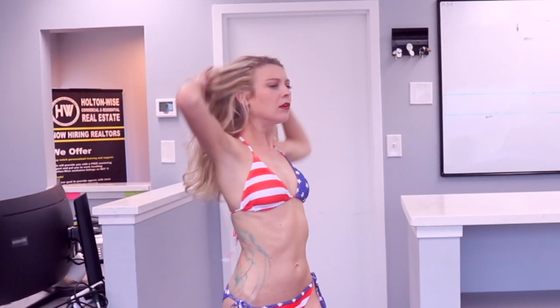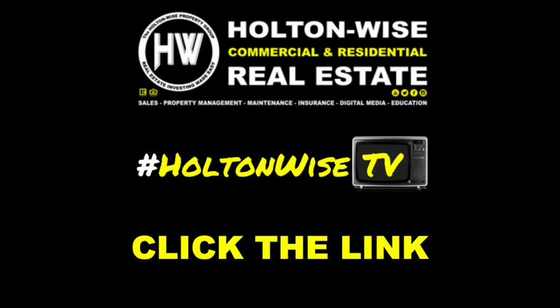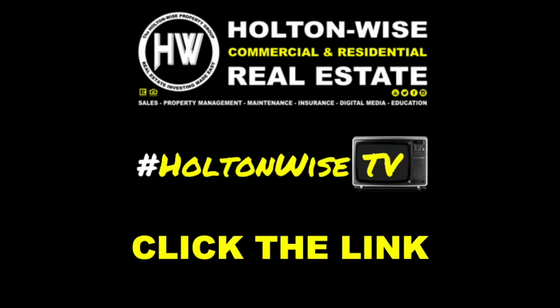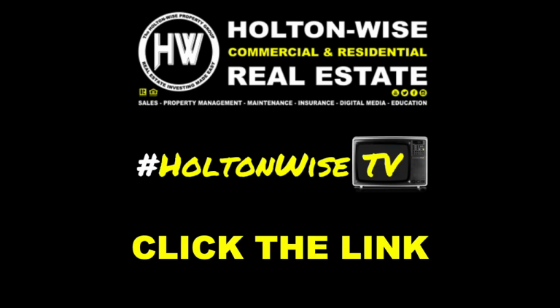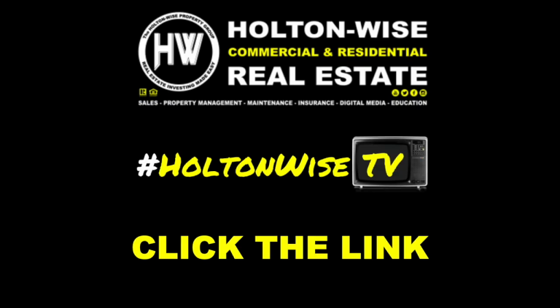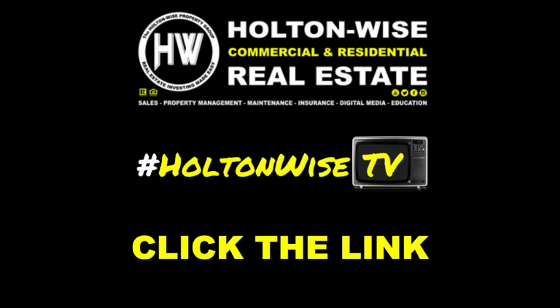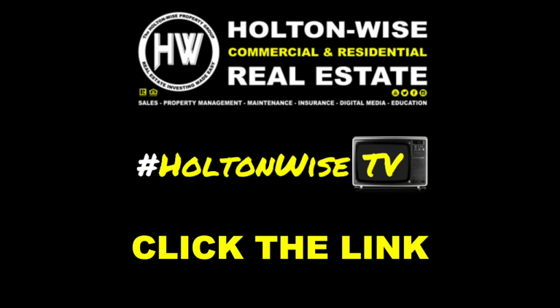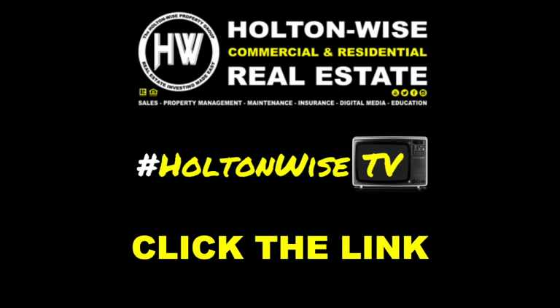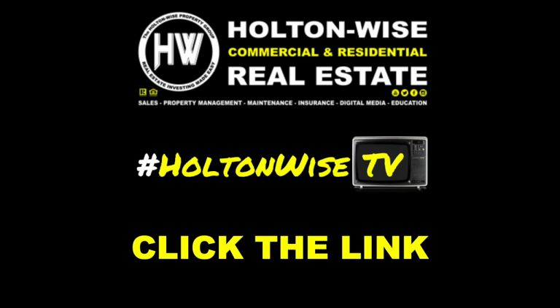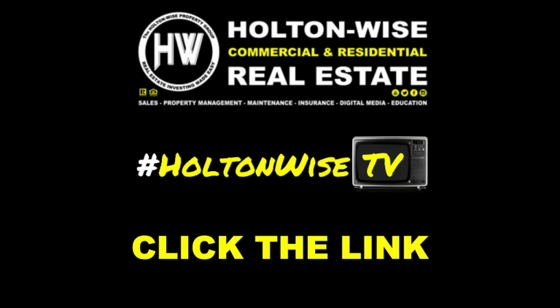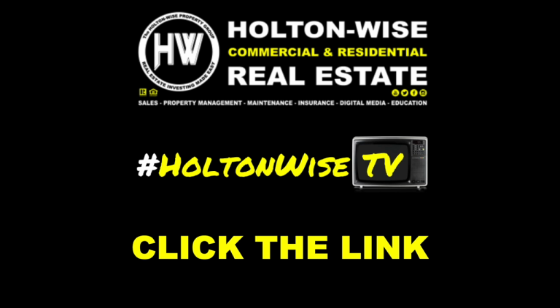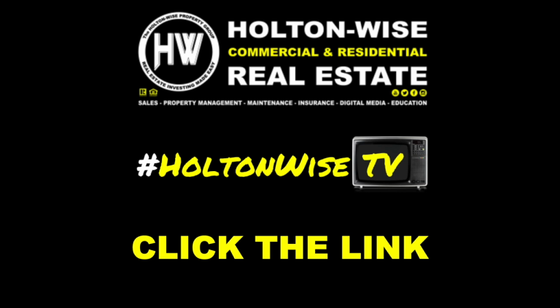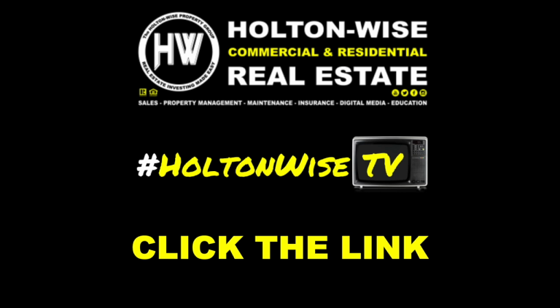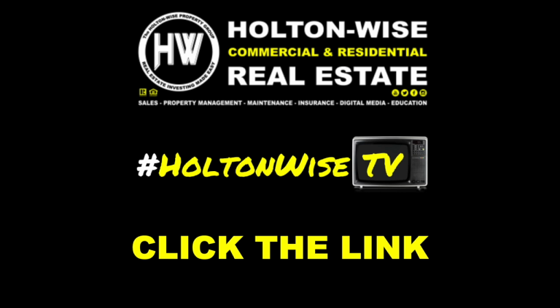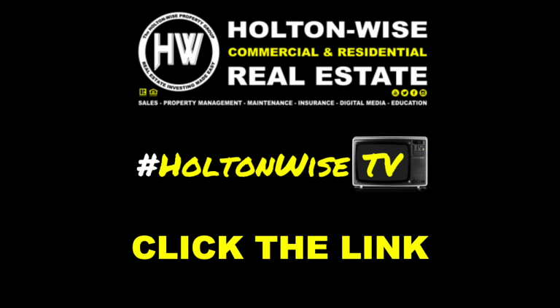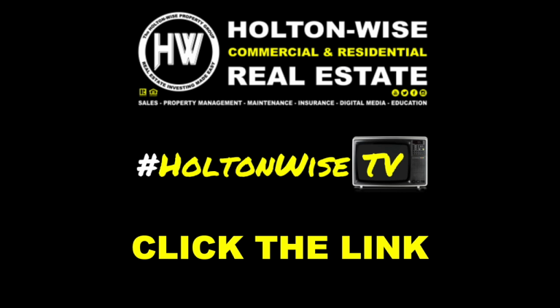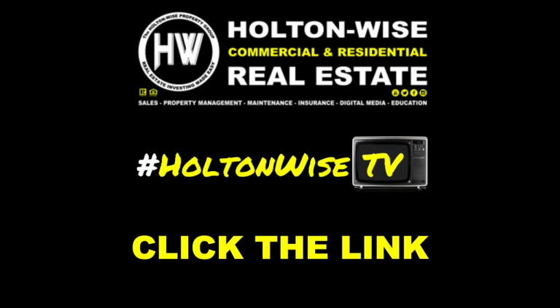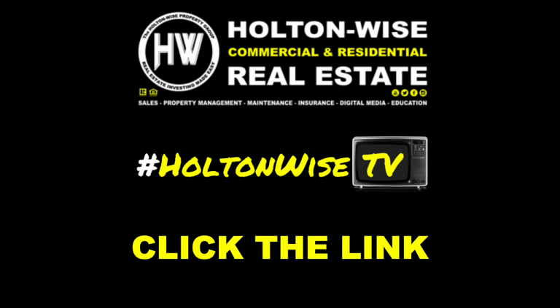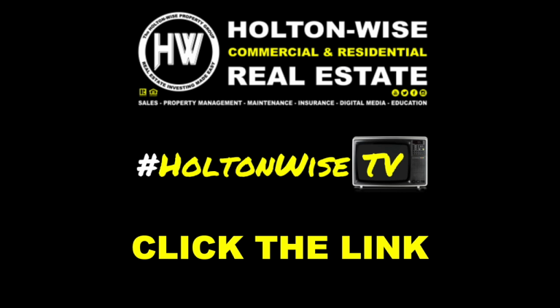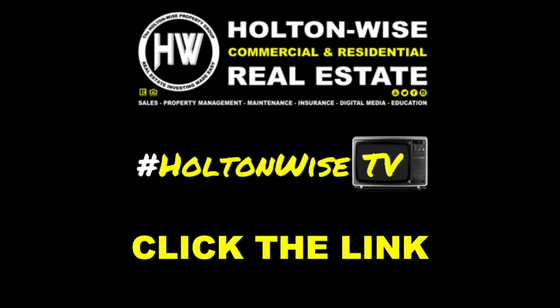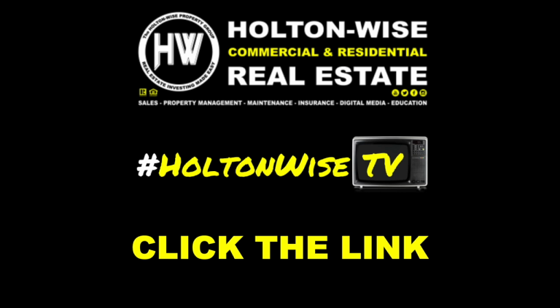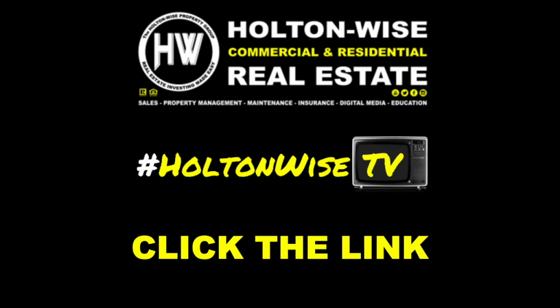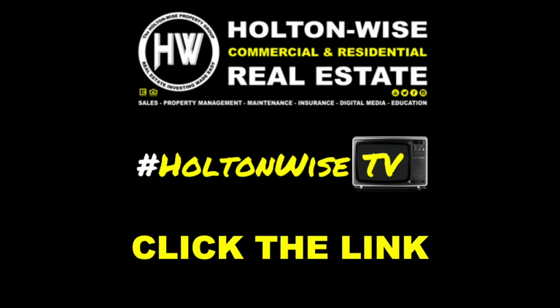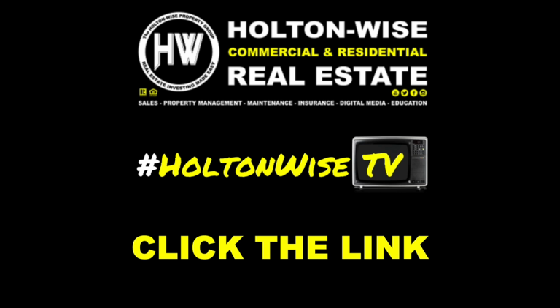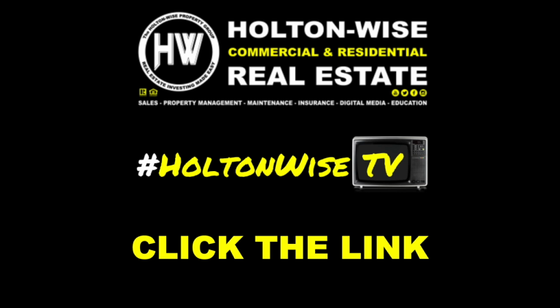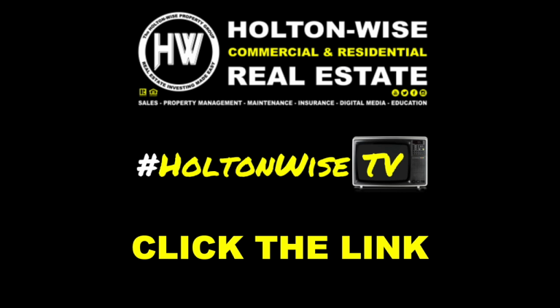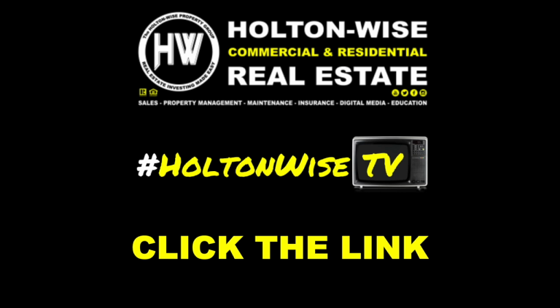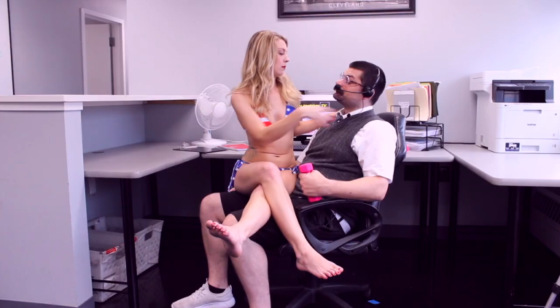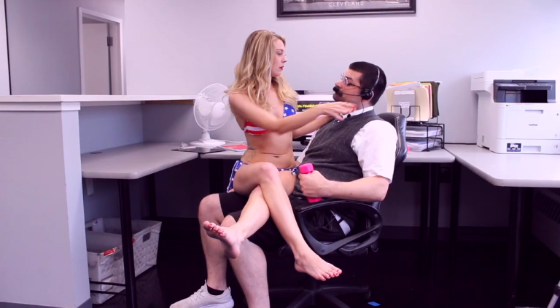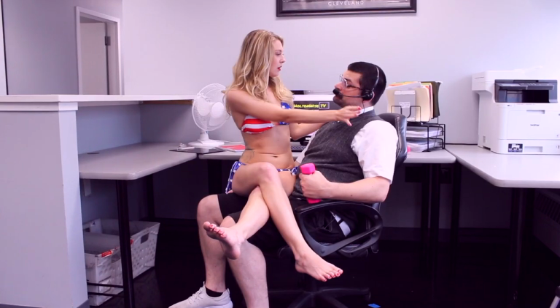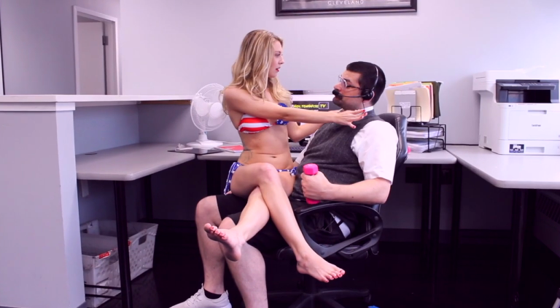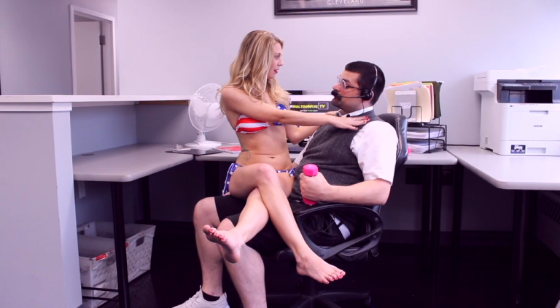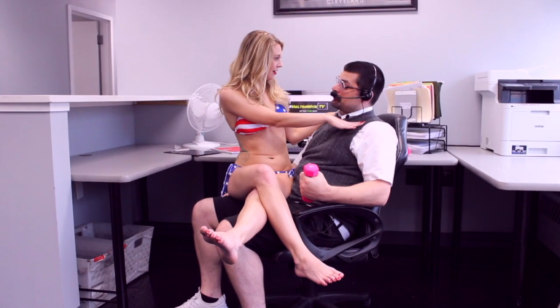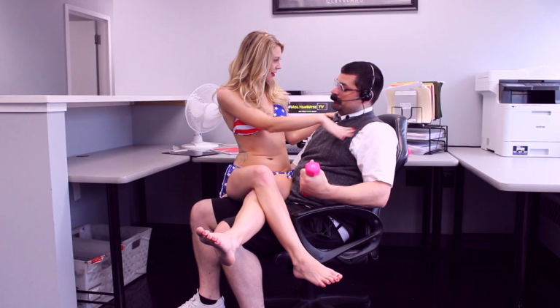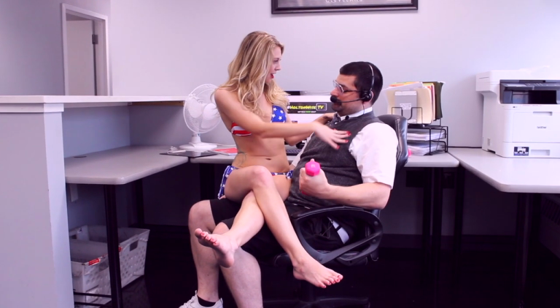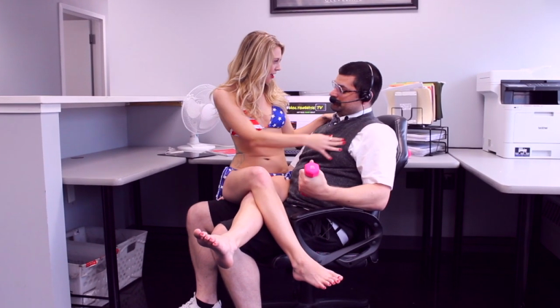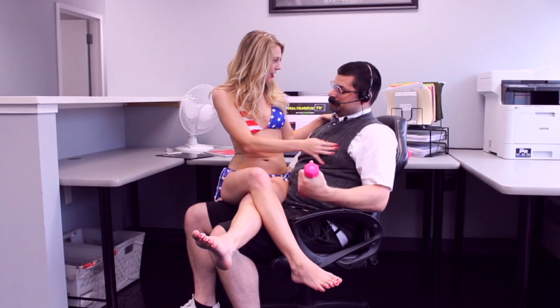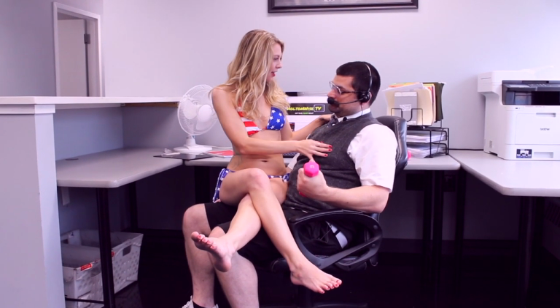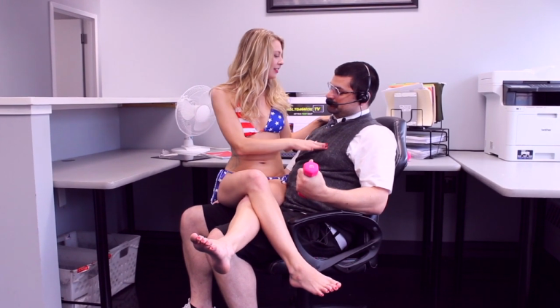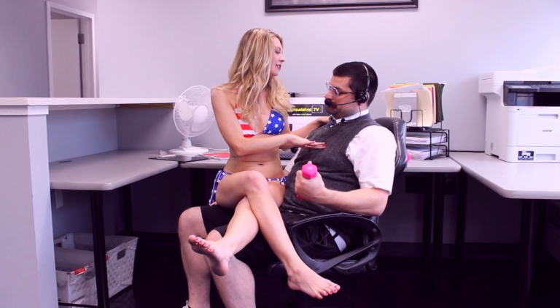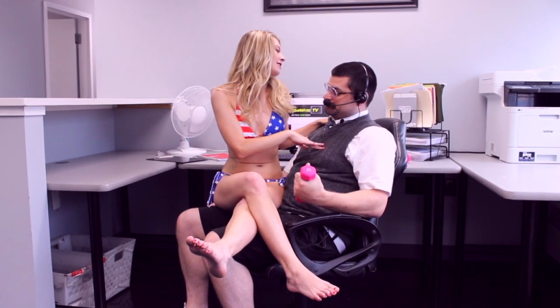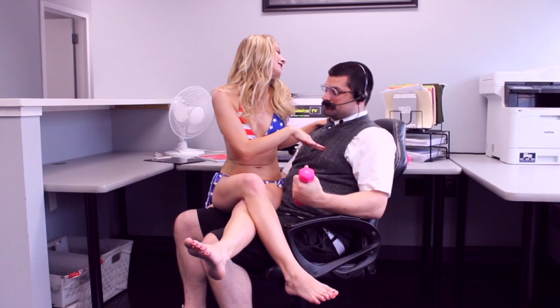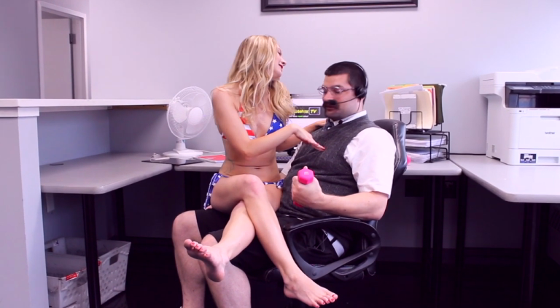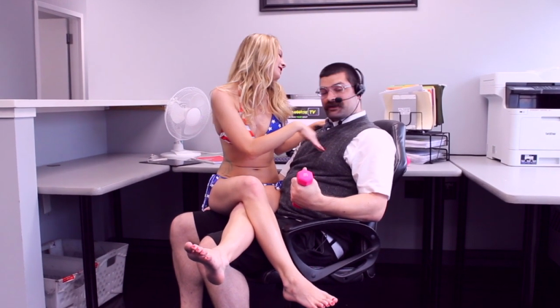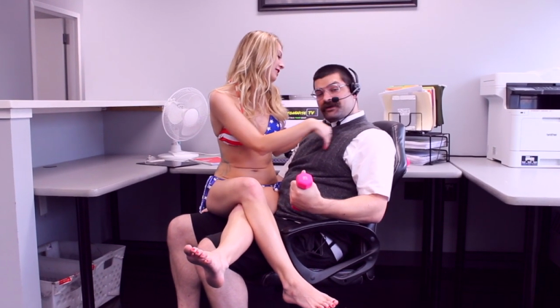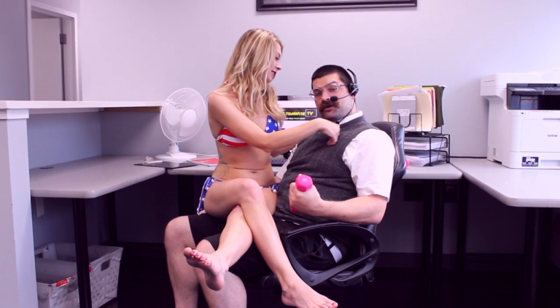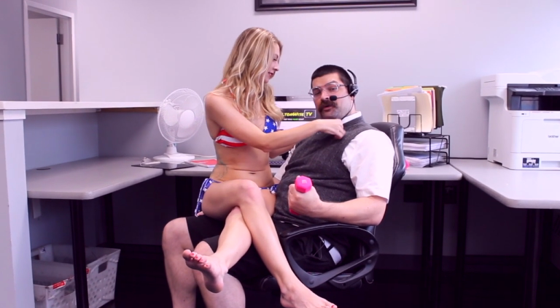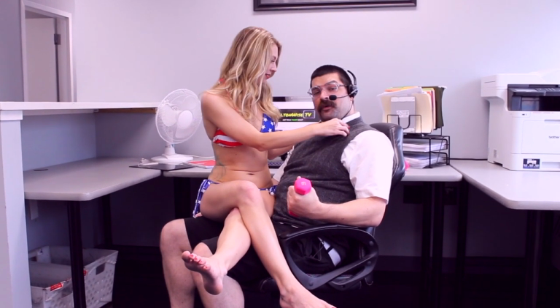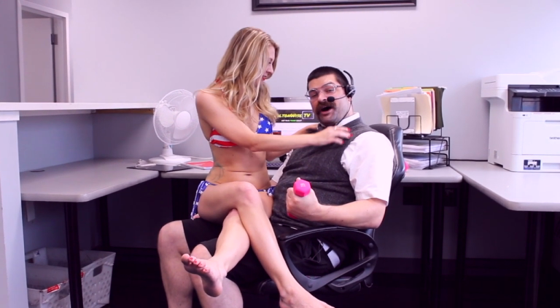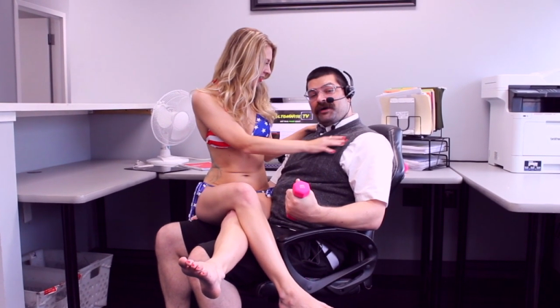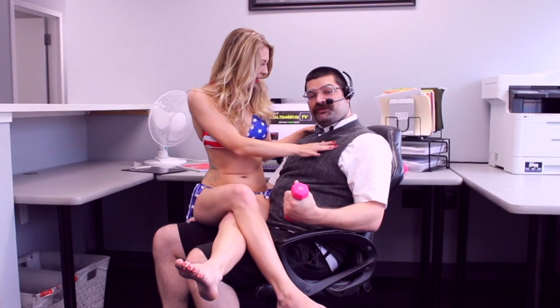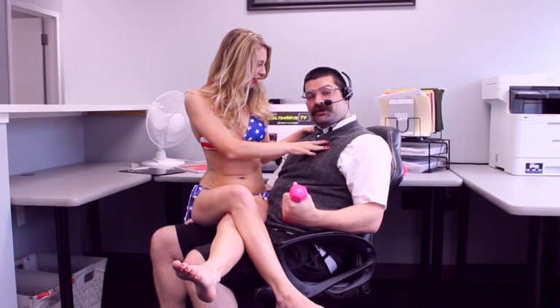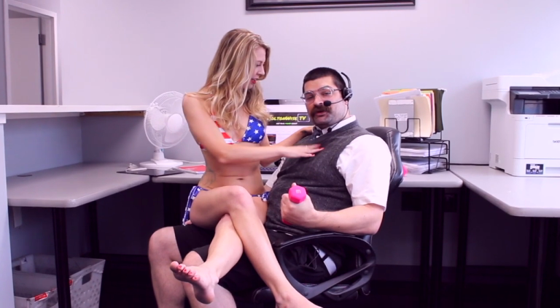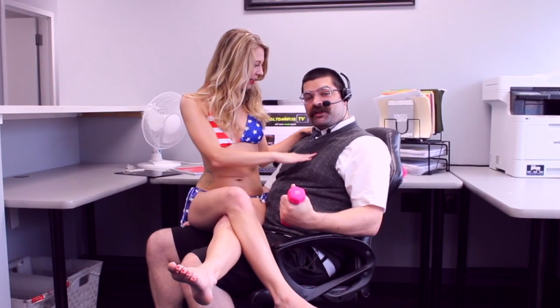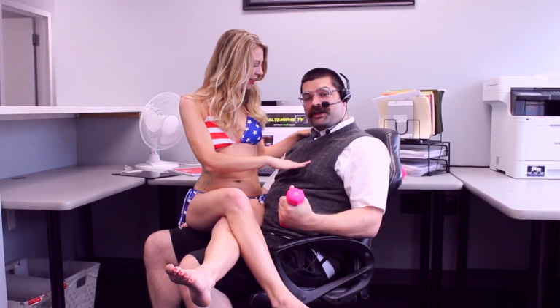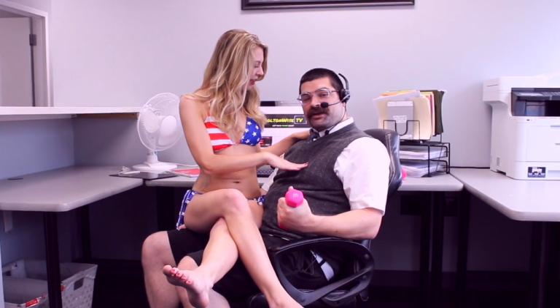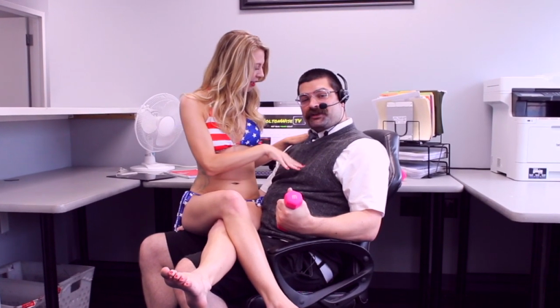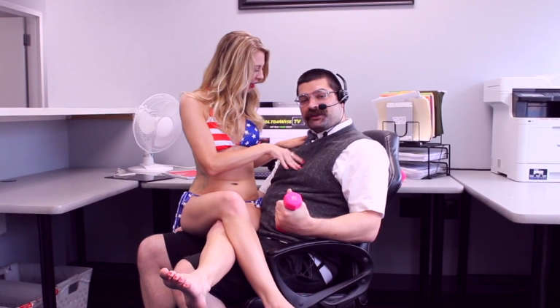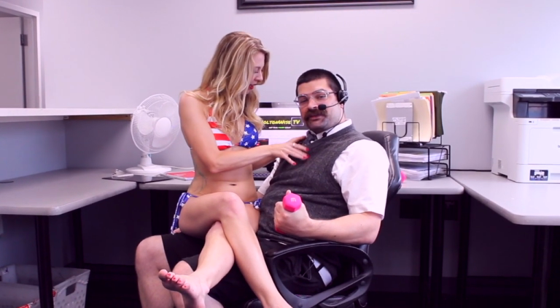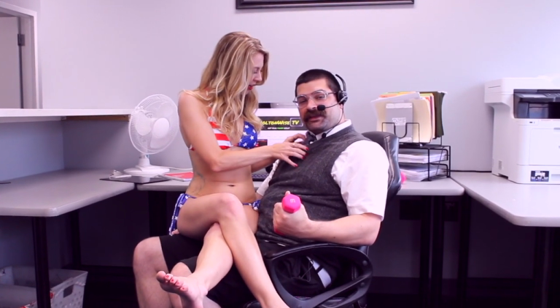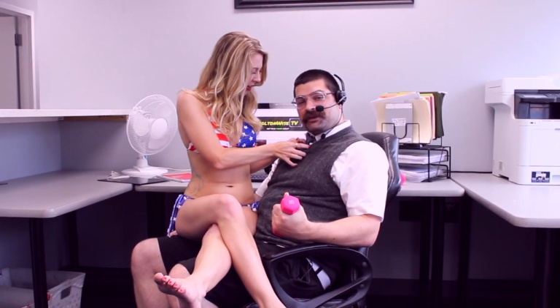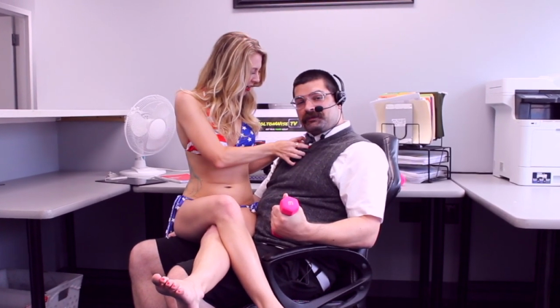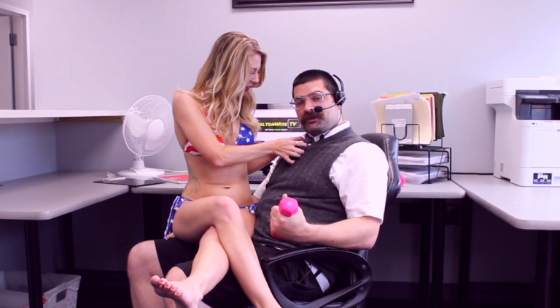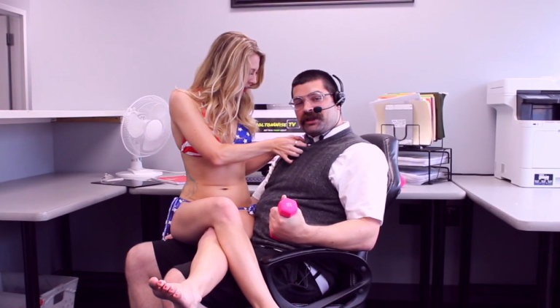Holton Wise — real estate investing made easy. I'm so glad I clicked that link below.